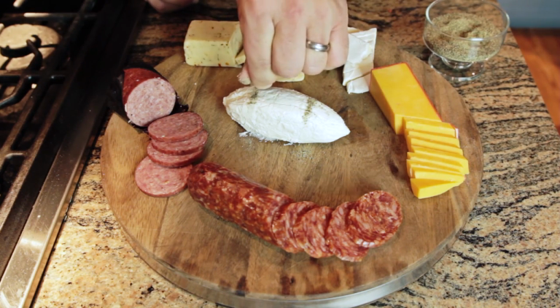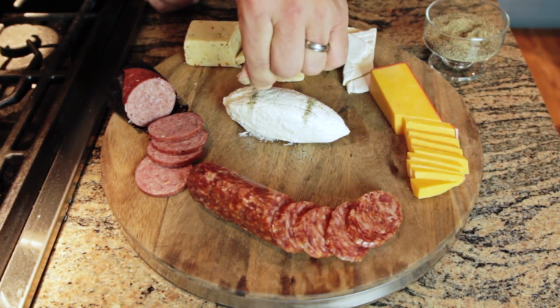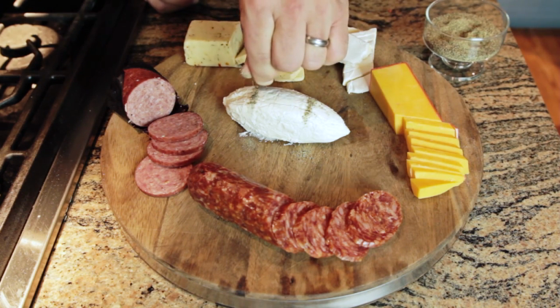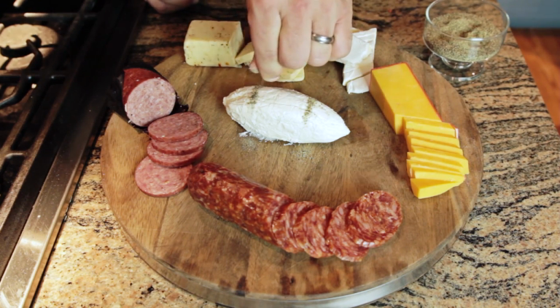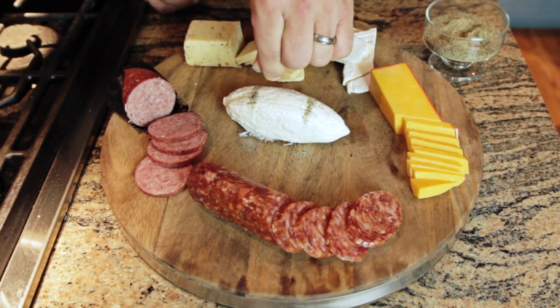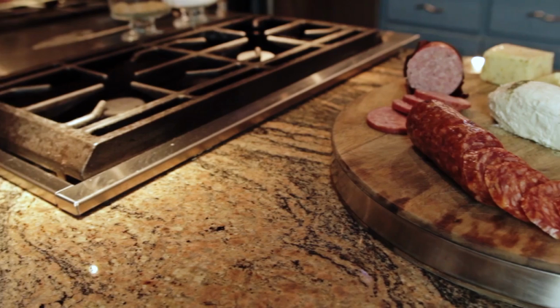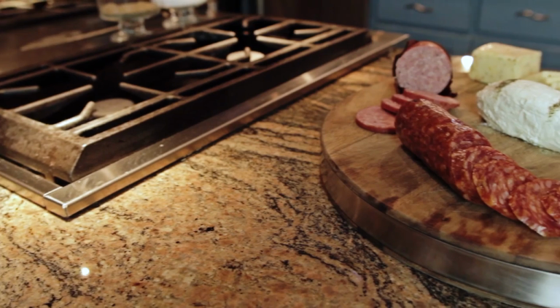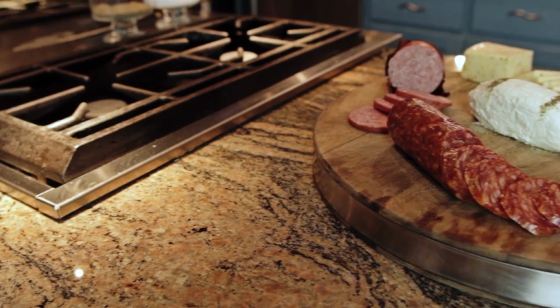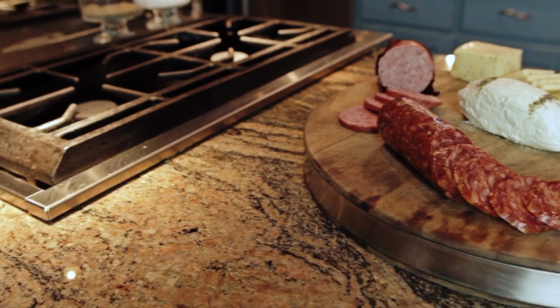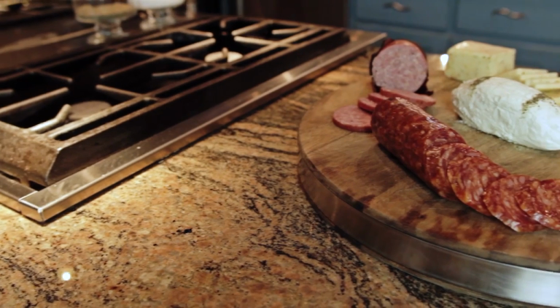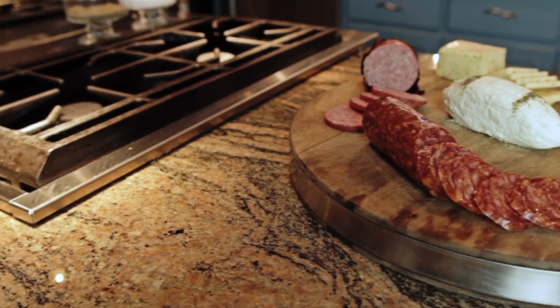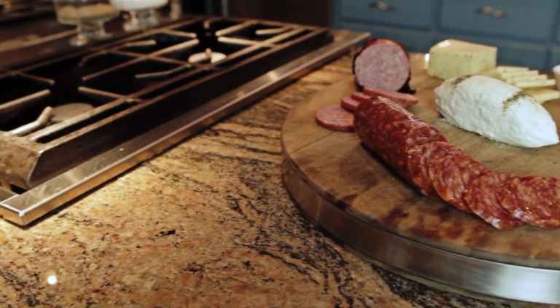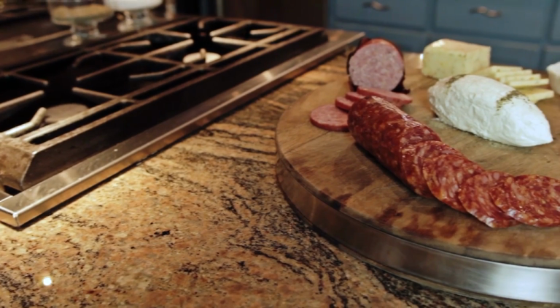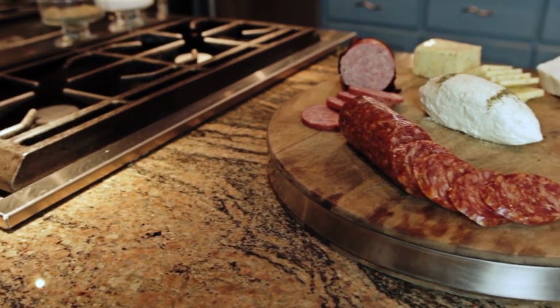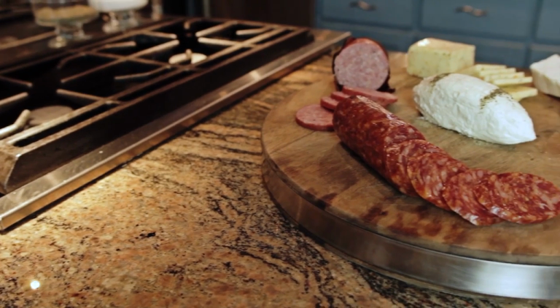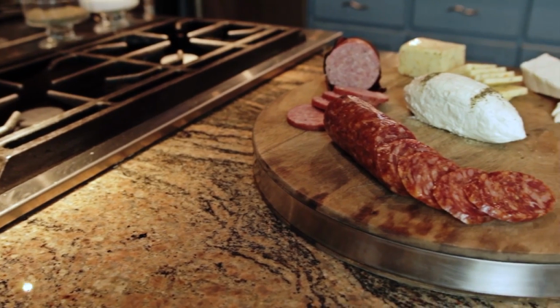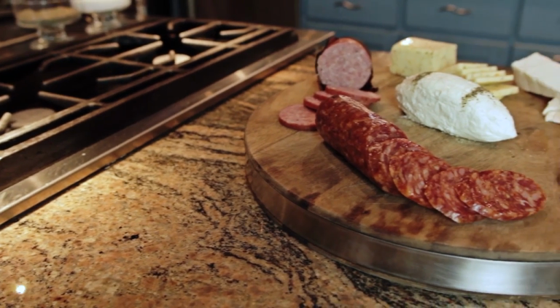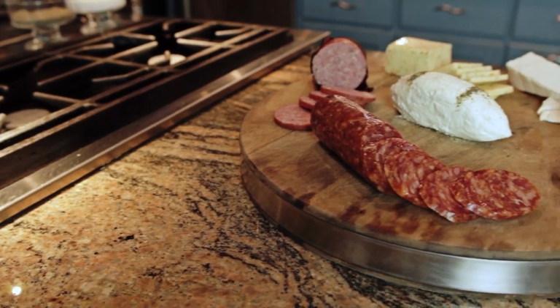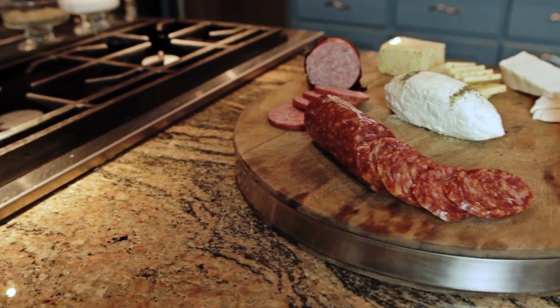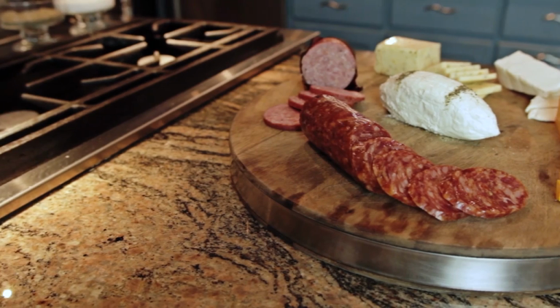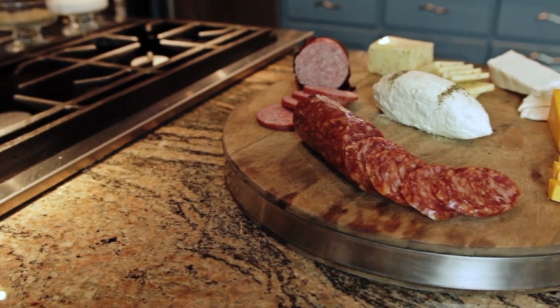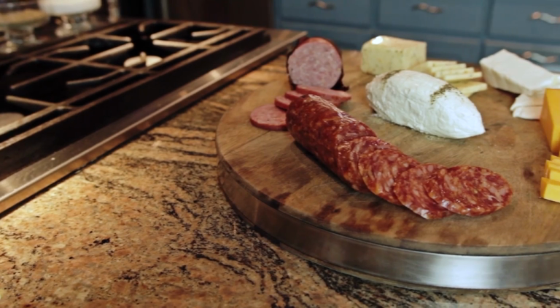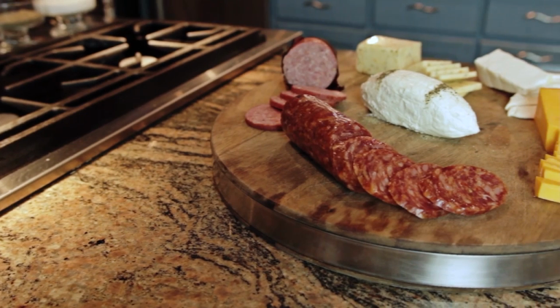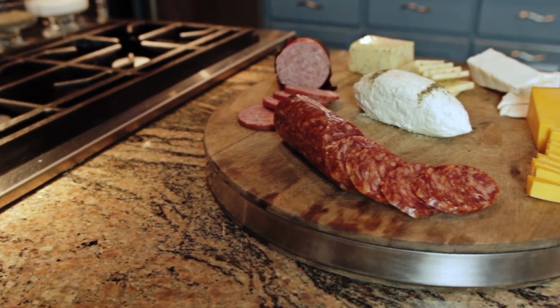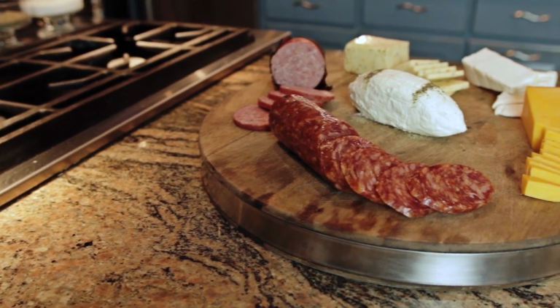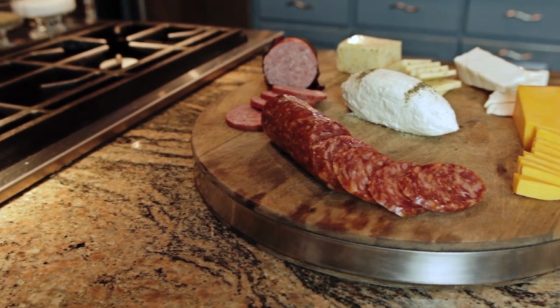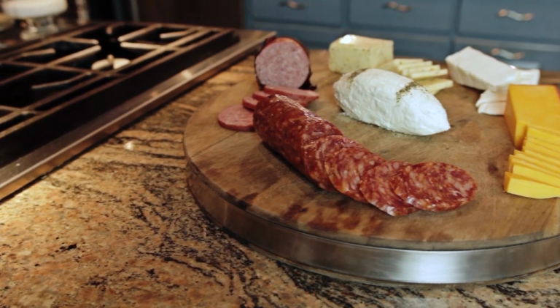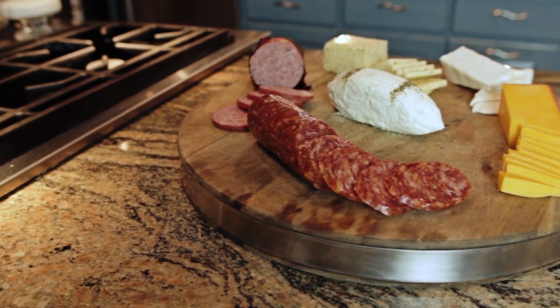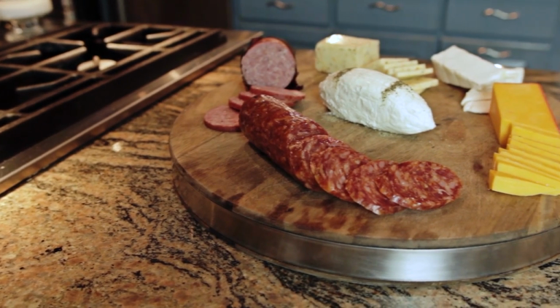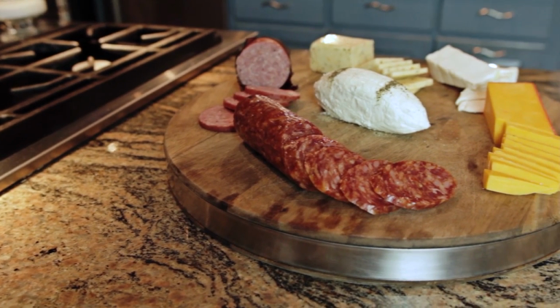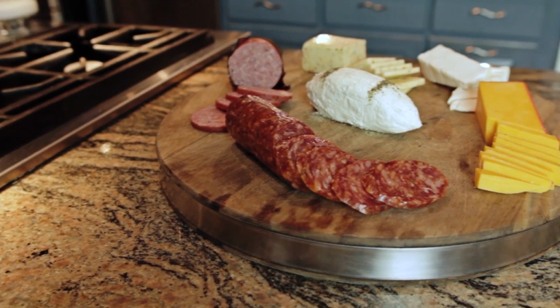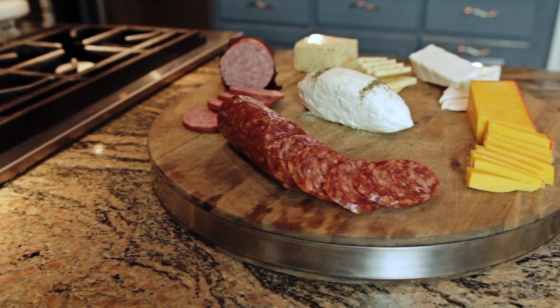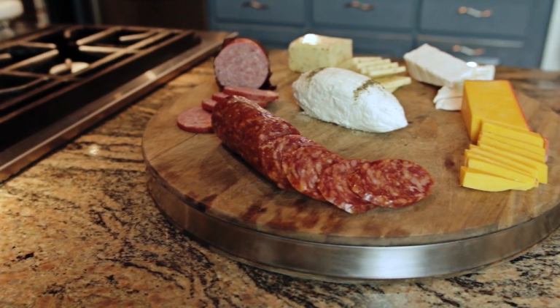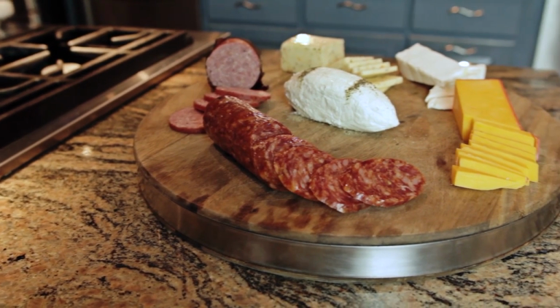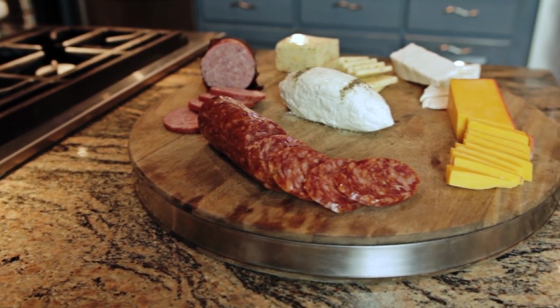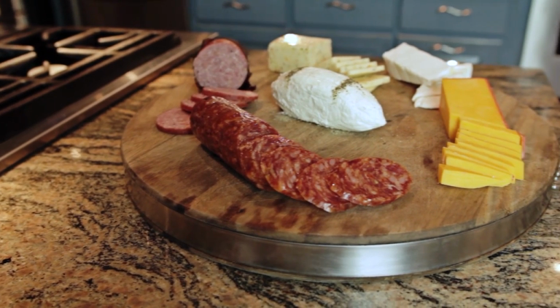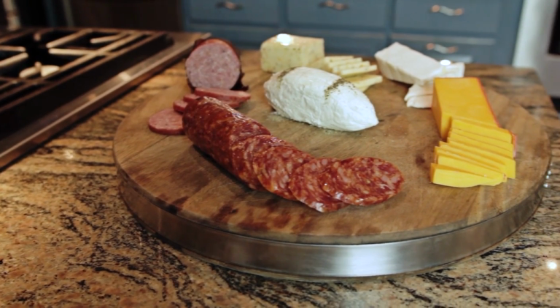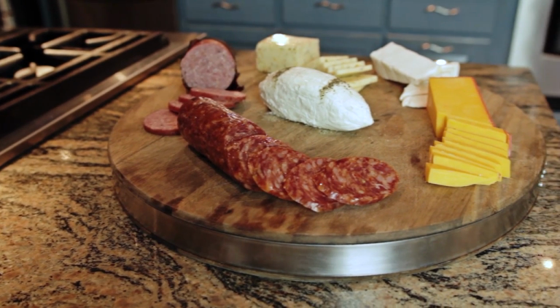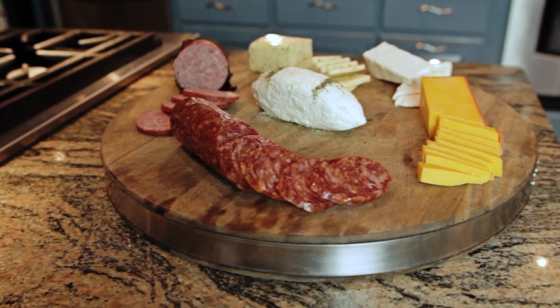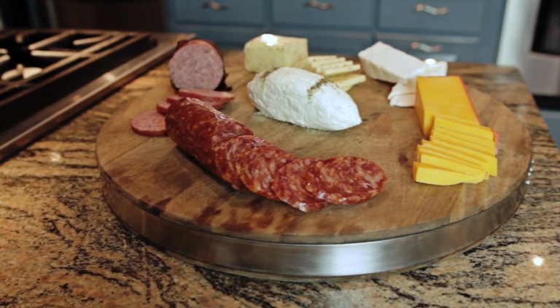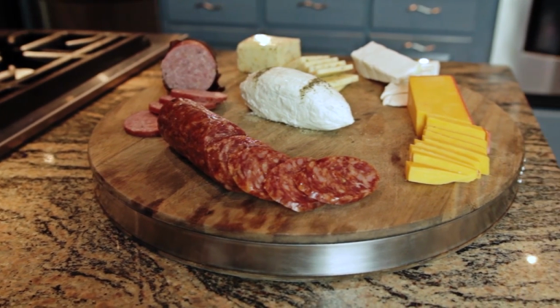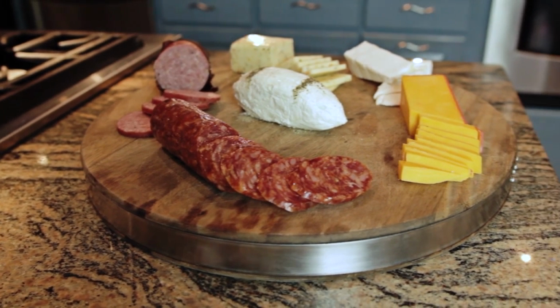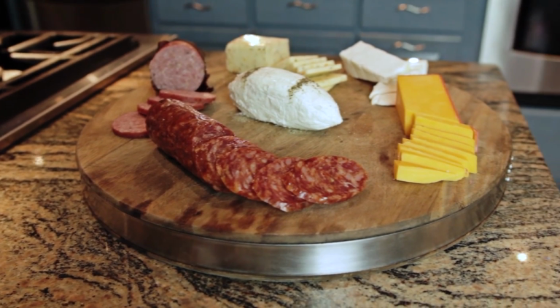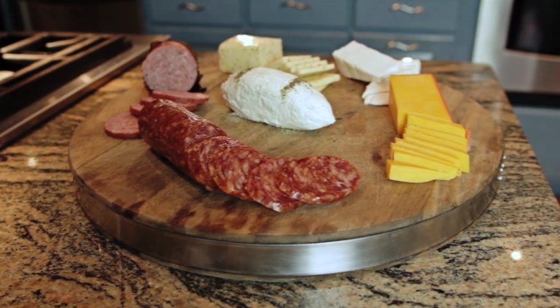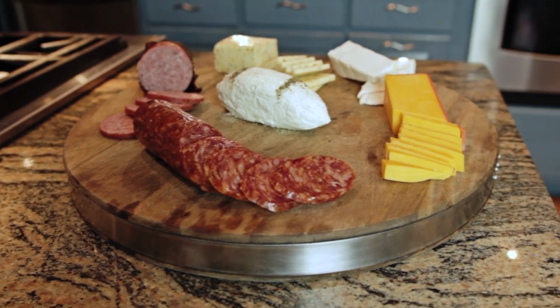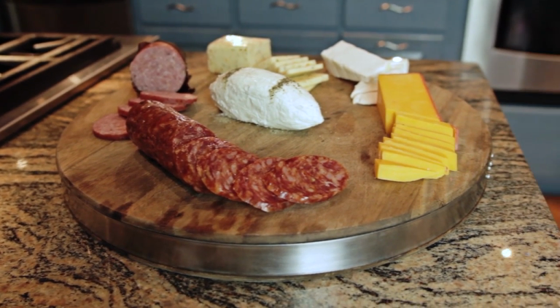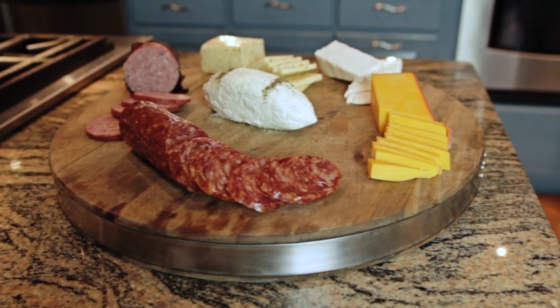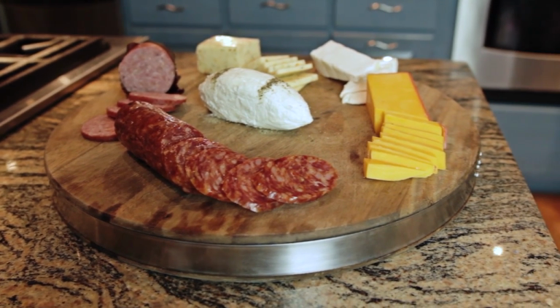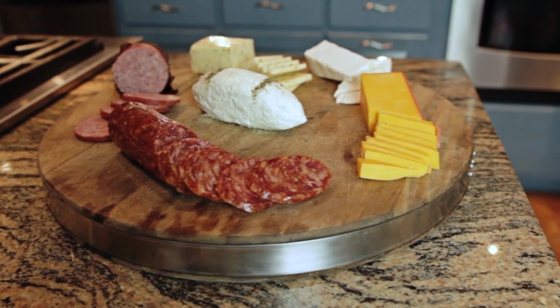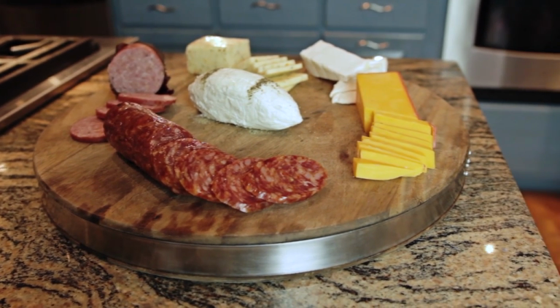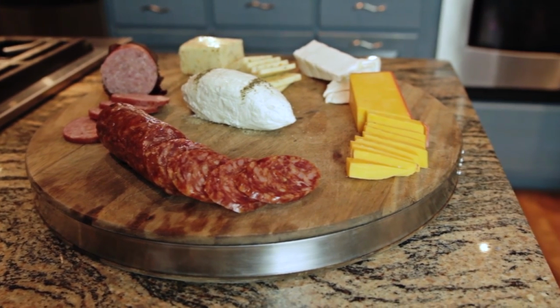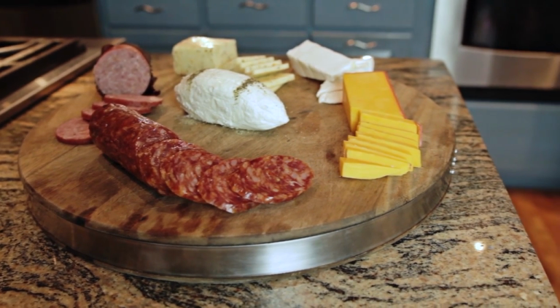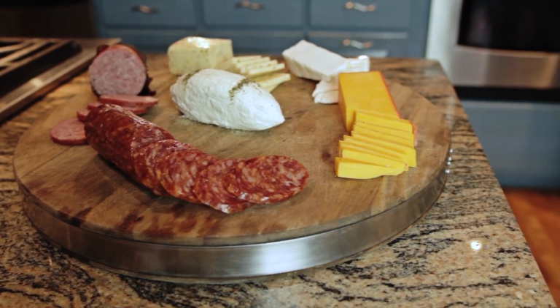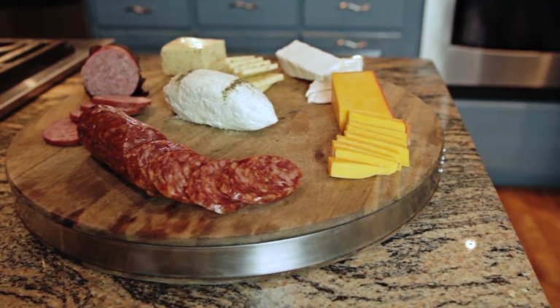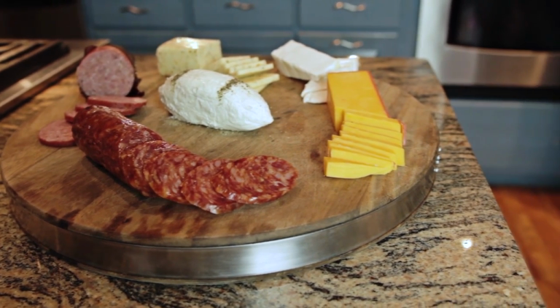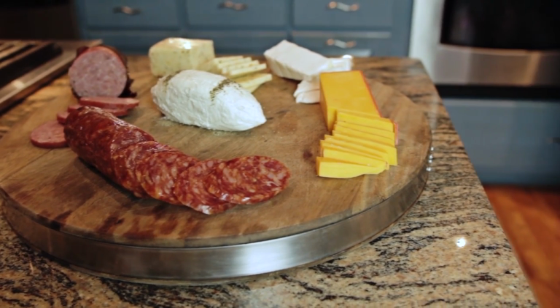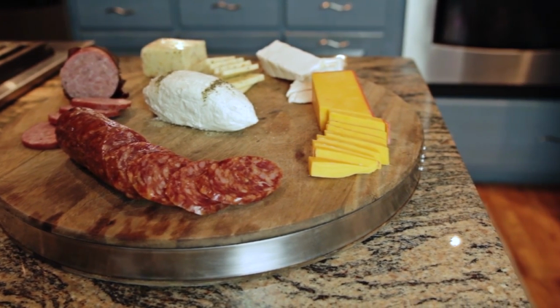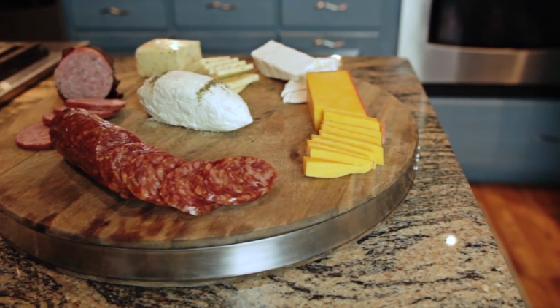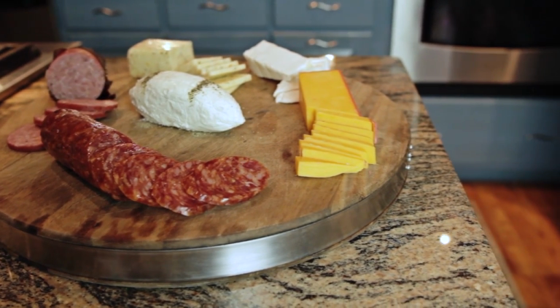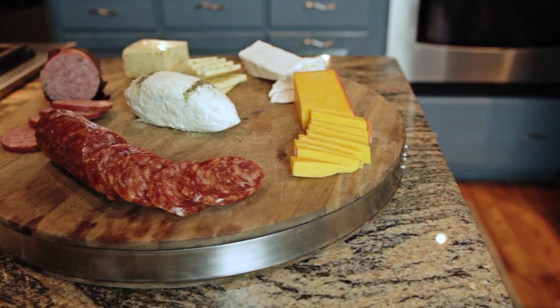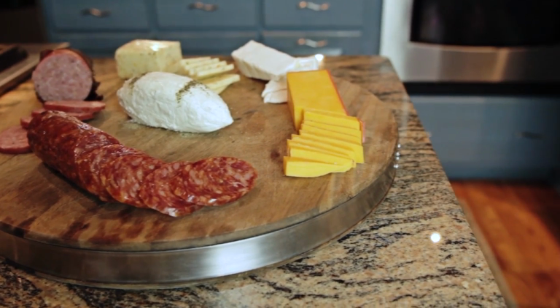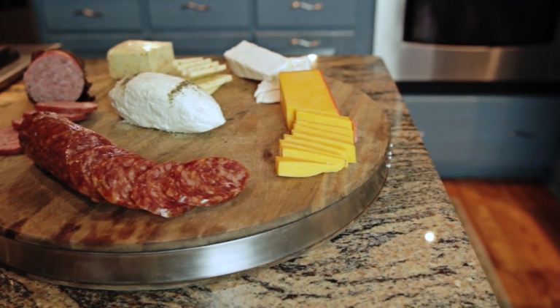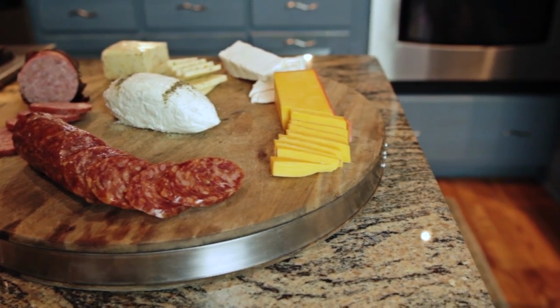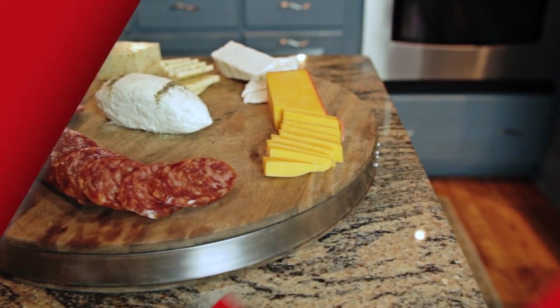That's my version of a meat and cheese tray with a football twist. And don't forget, it's the little touches that help you go above and beyond everyone else.